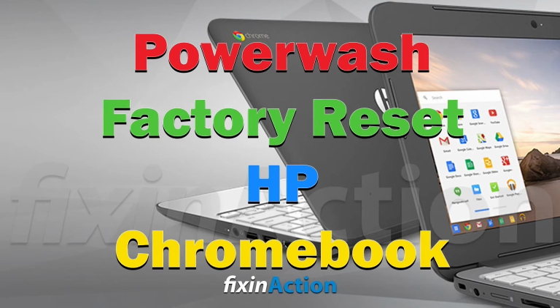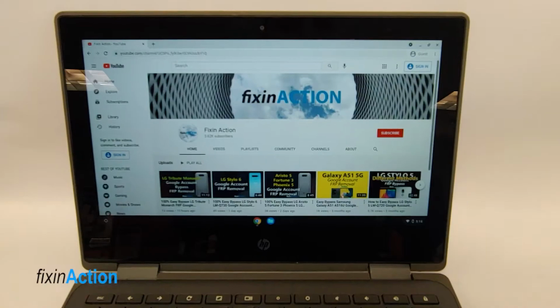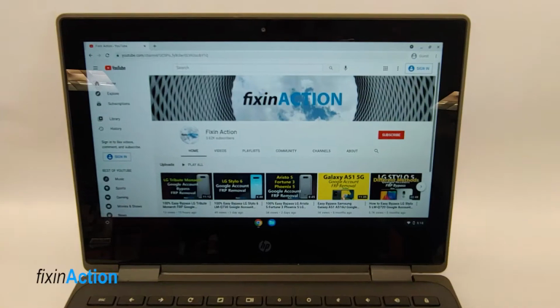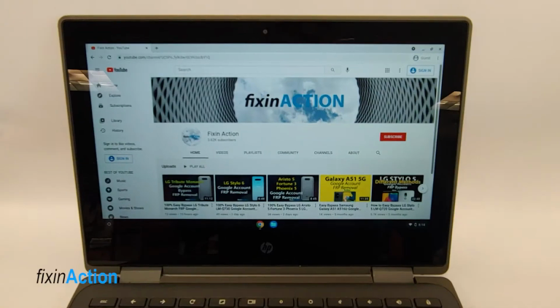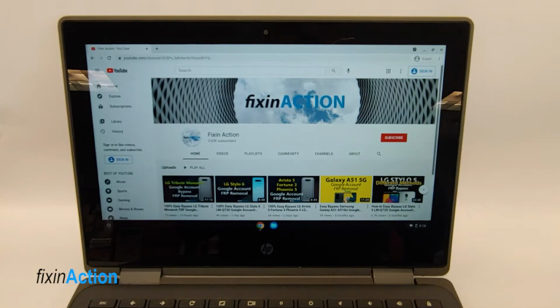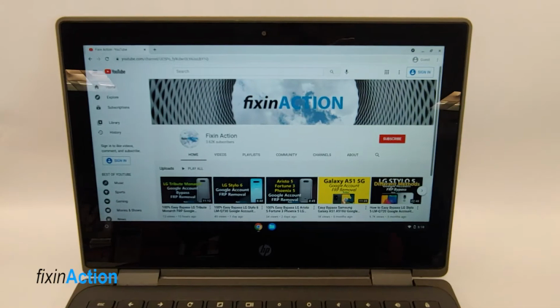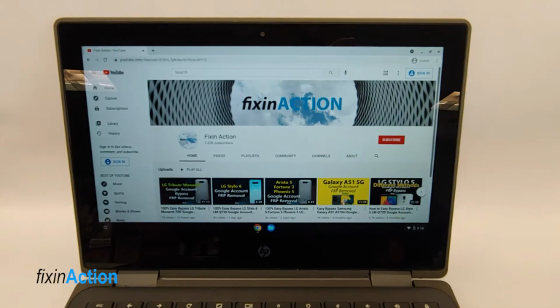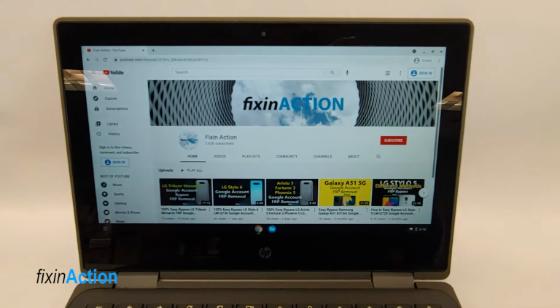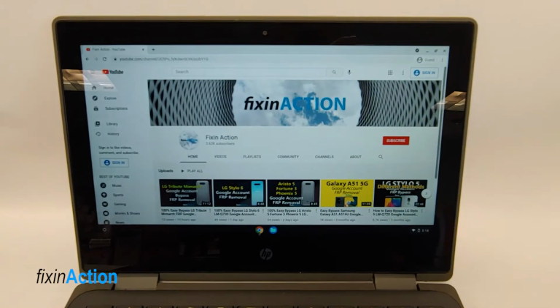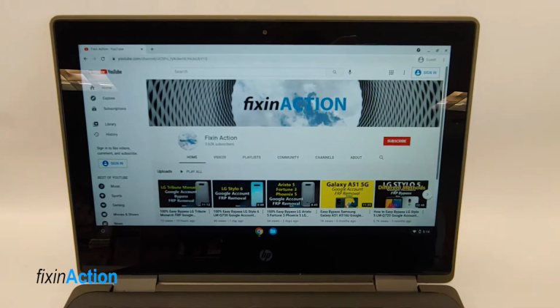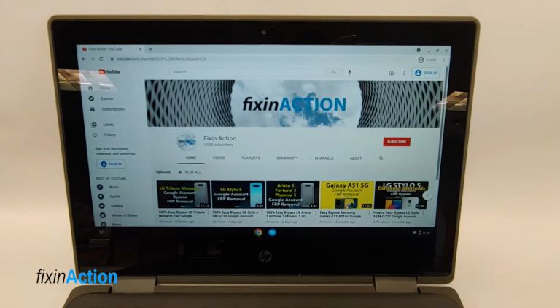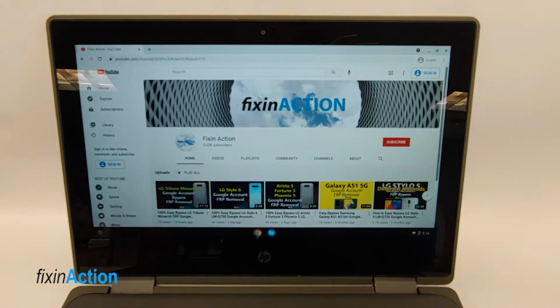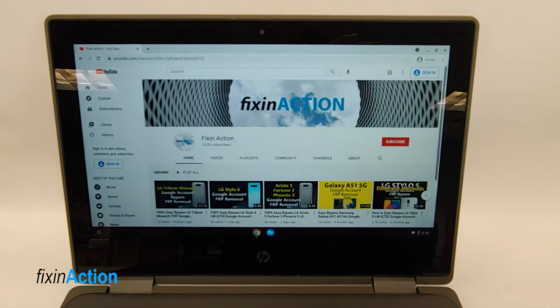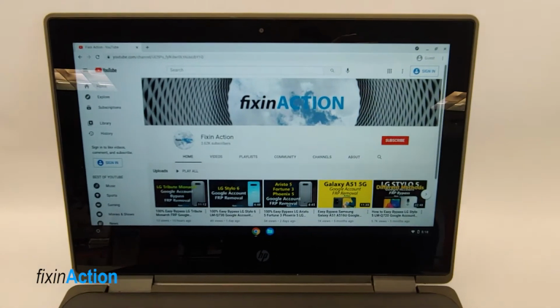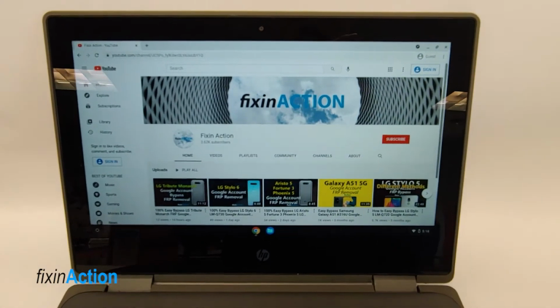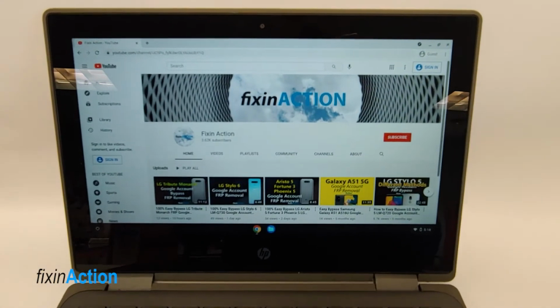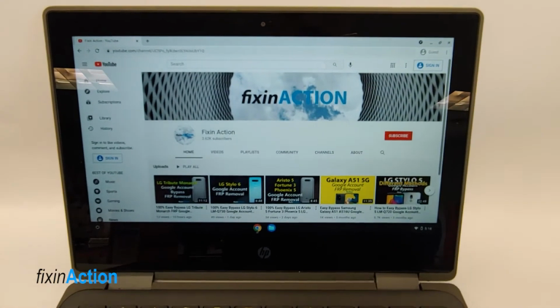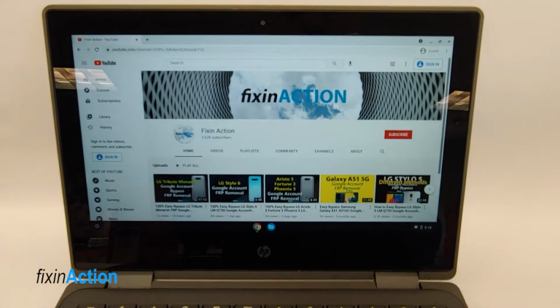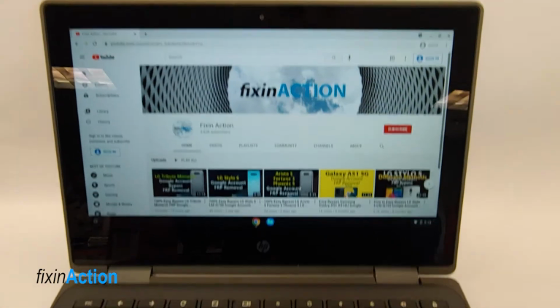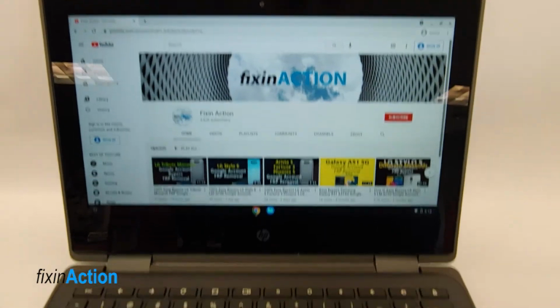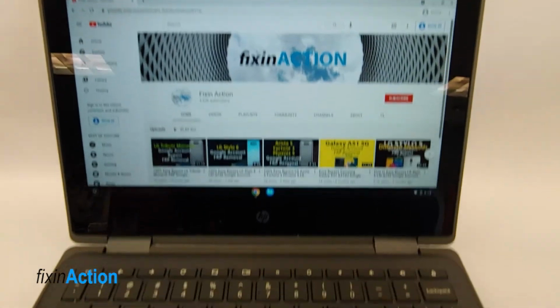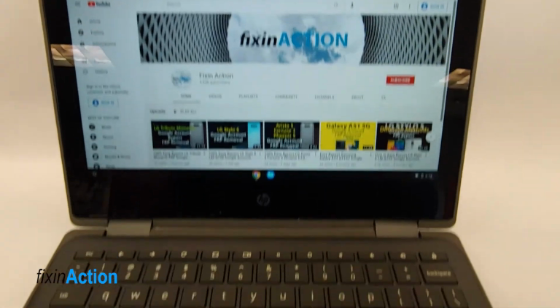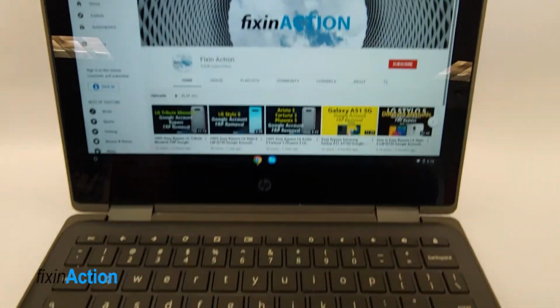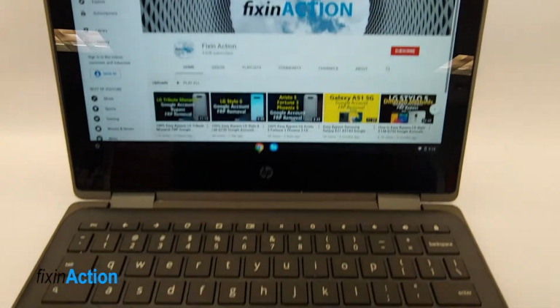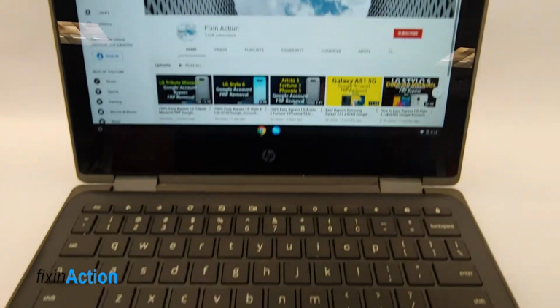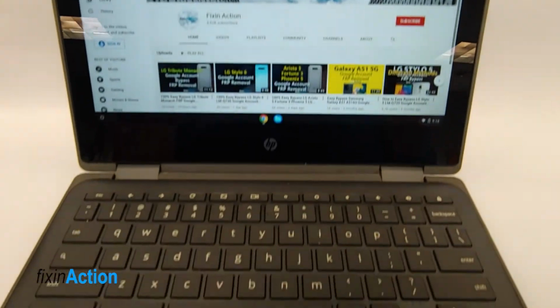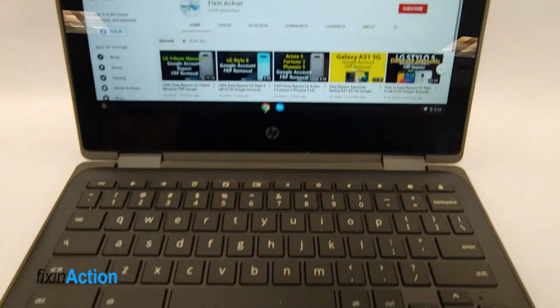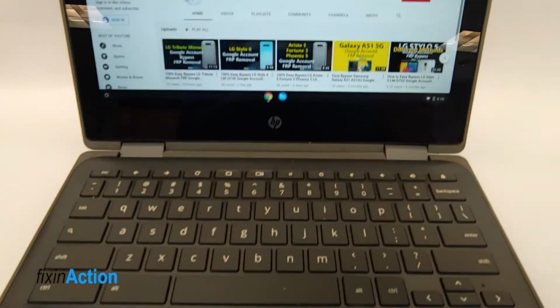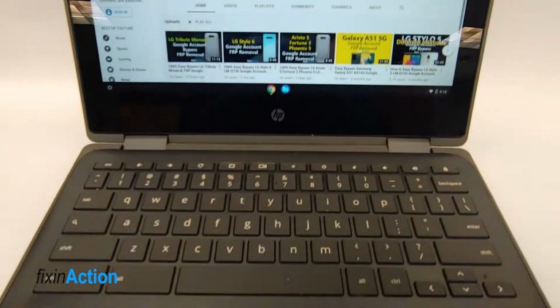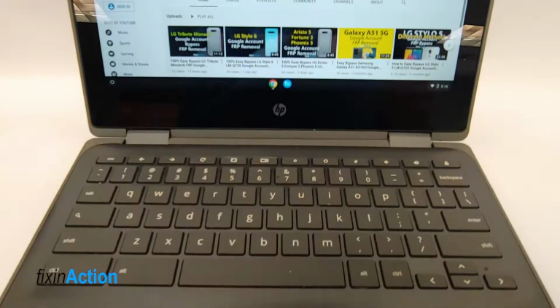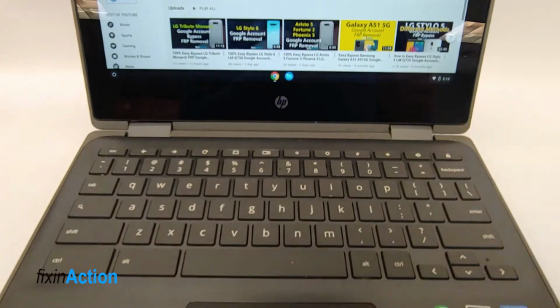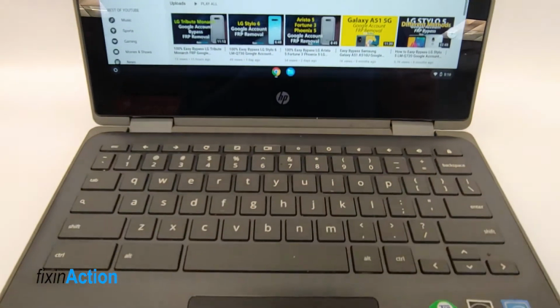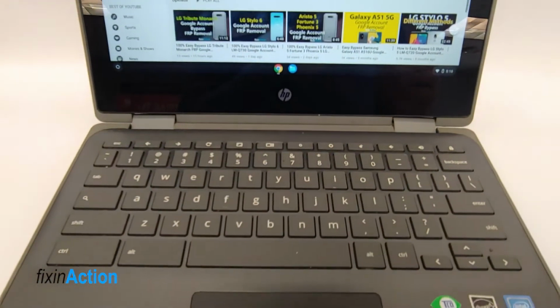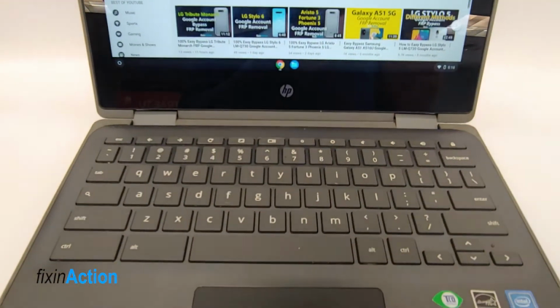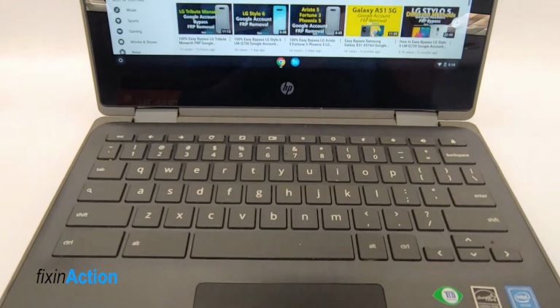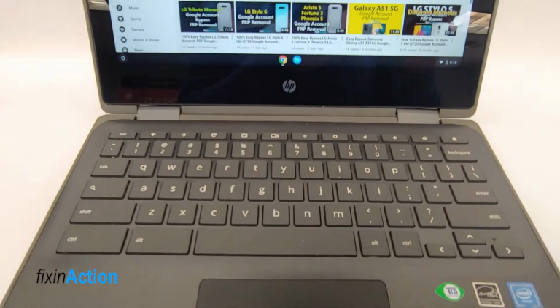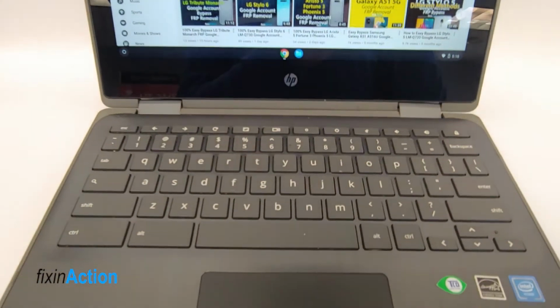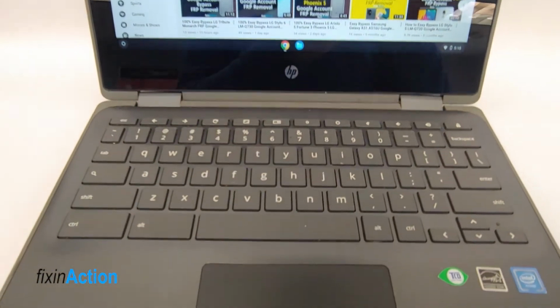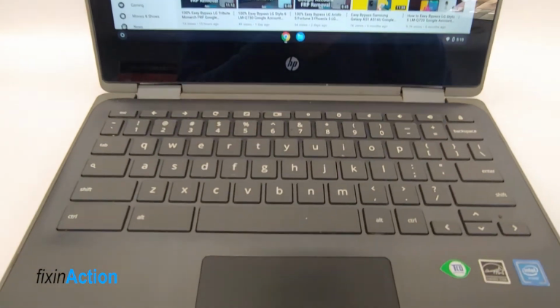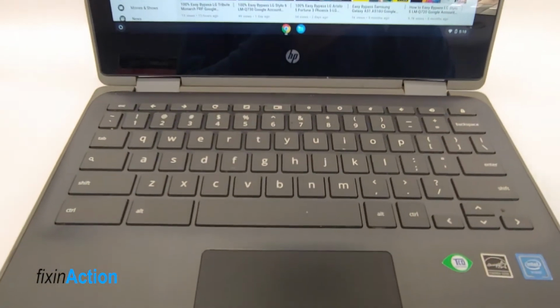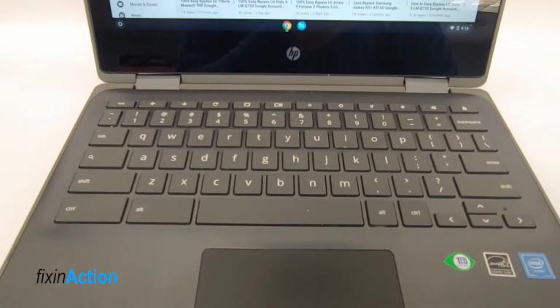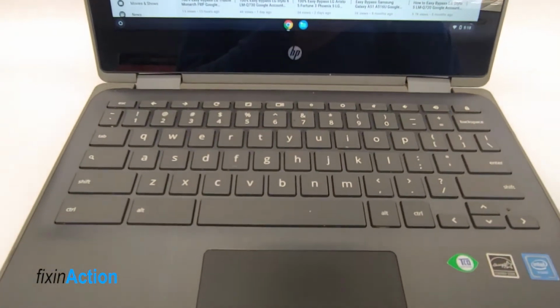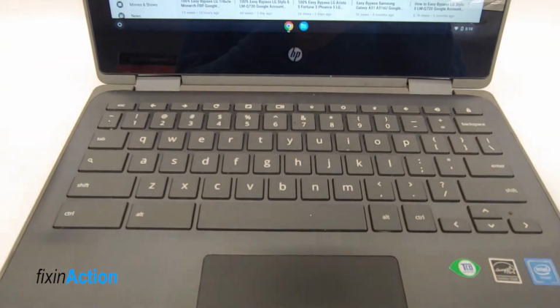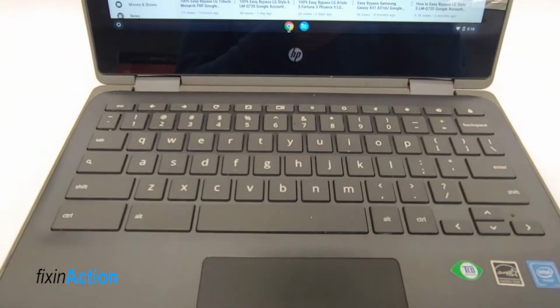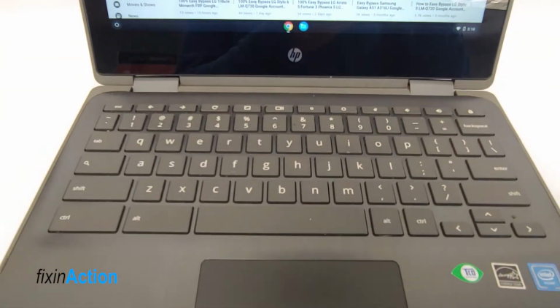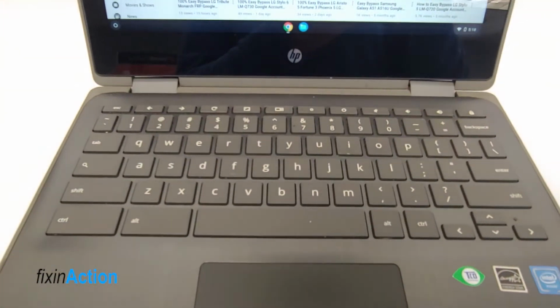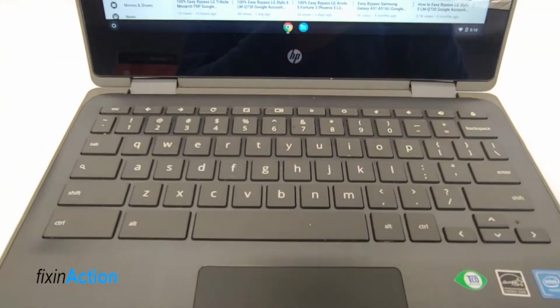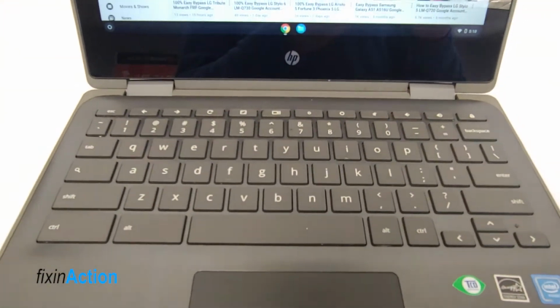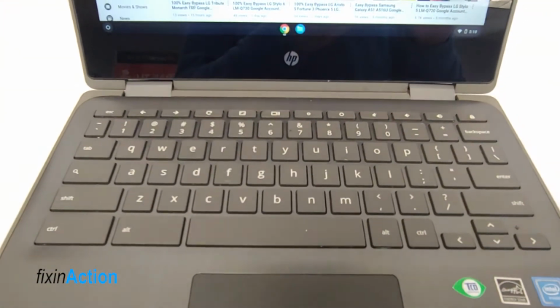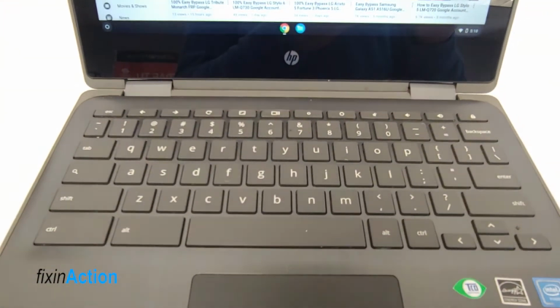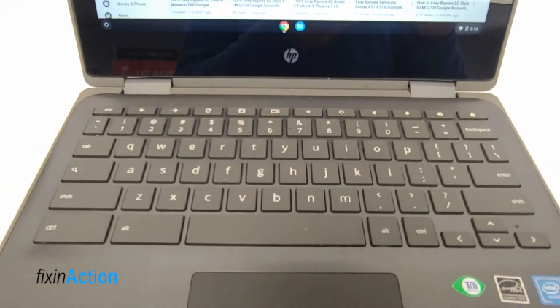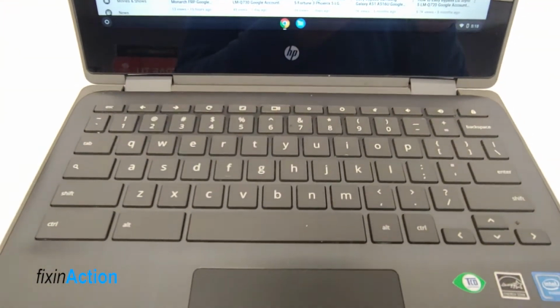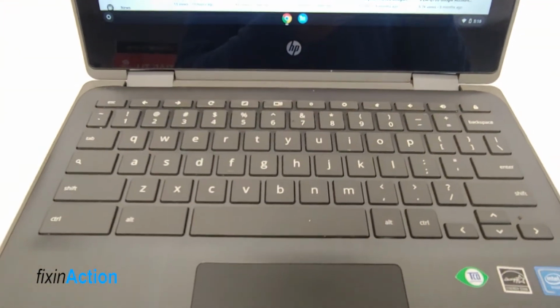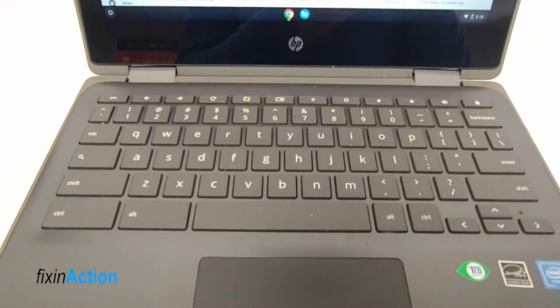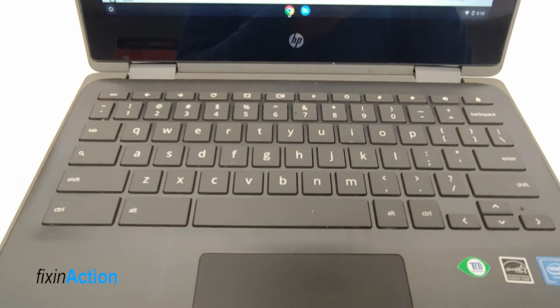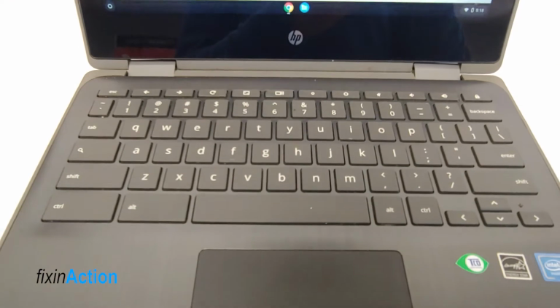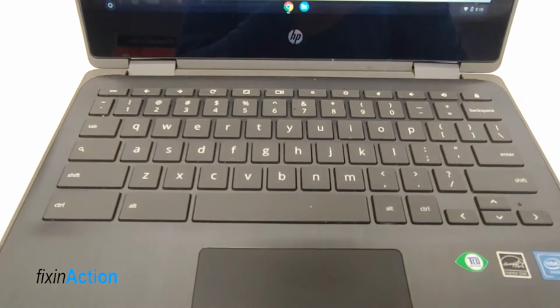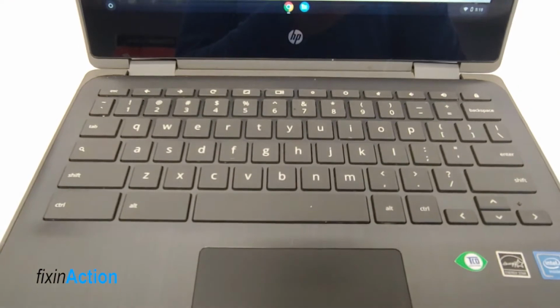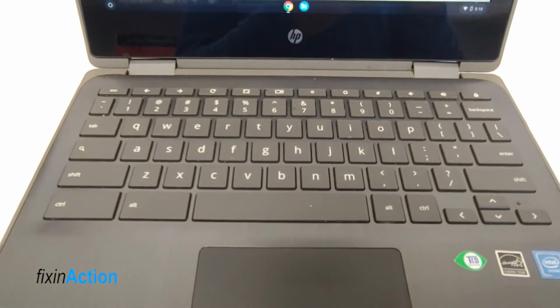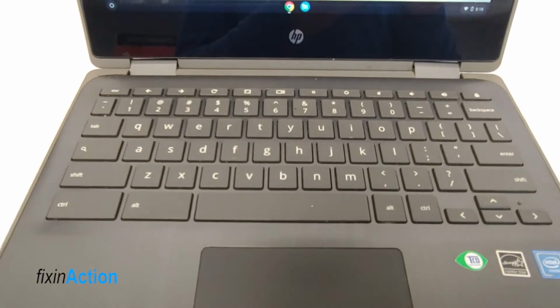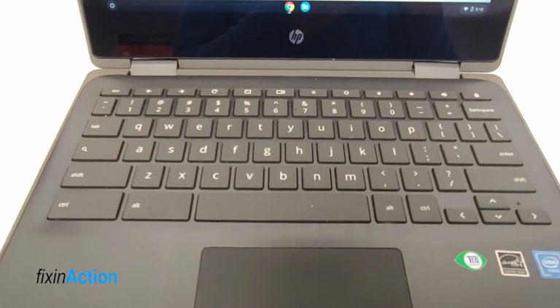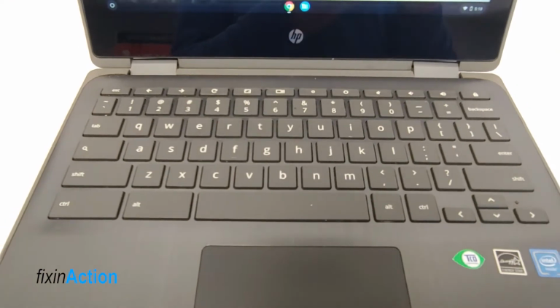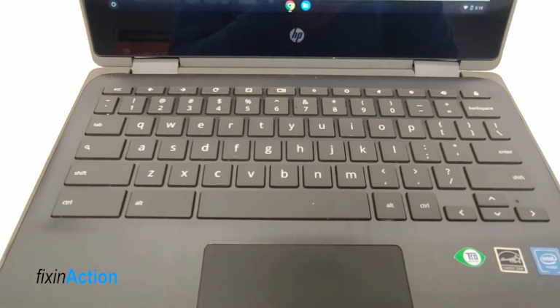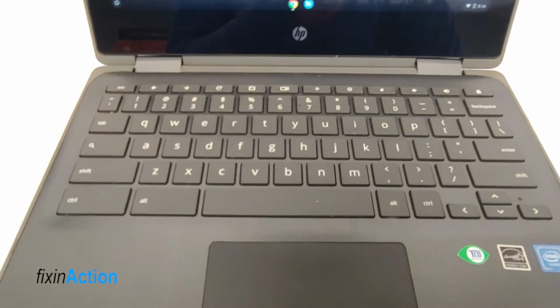Hello everyone and welcome to Fix Connection YouTube channel. So today we will be power washing or resetting our Chromebook.